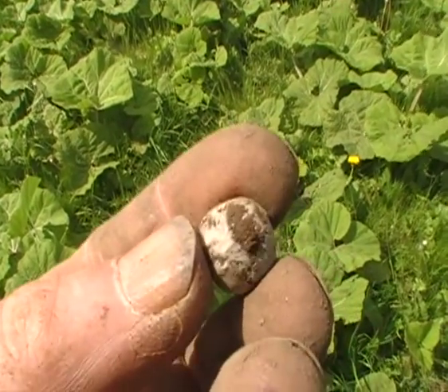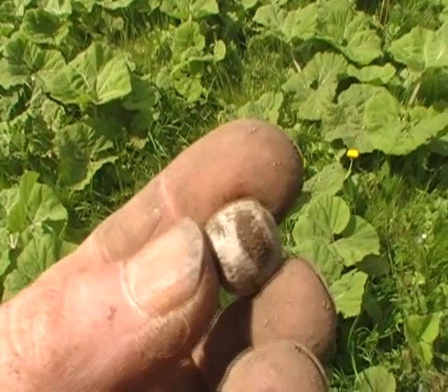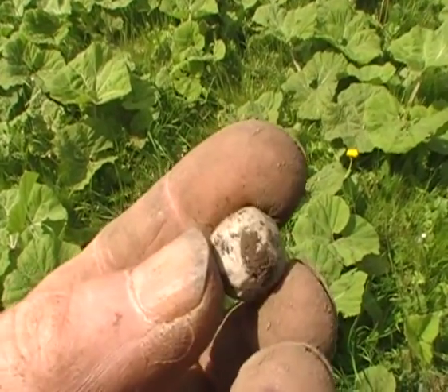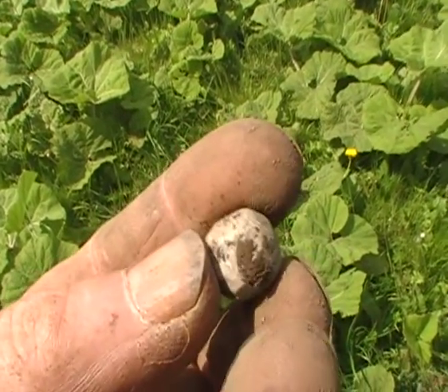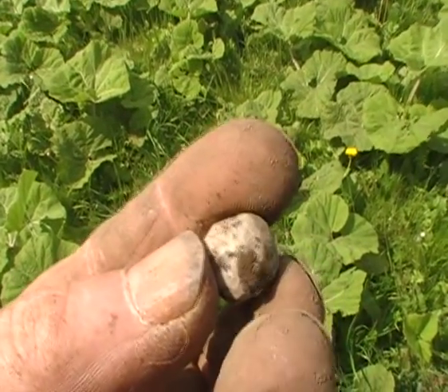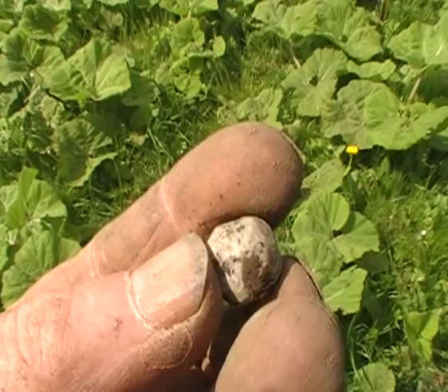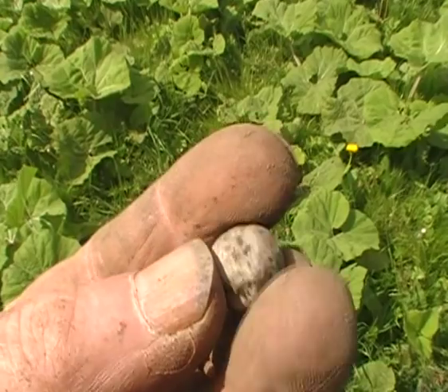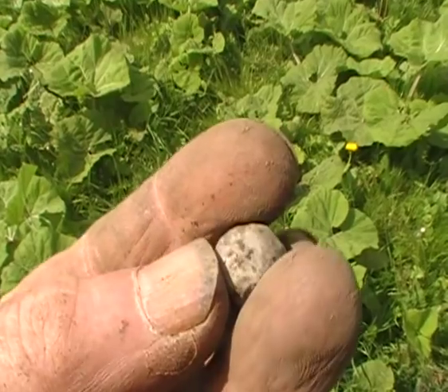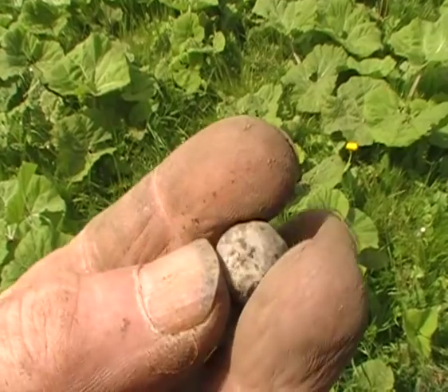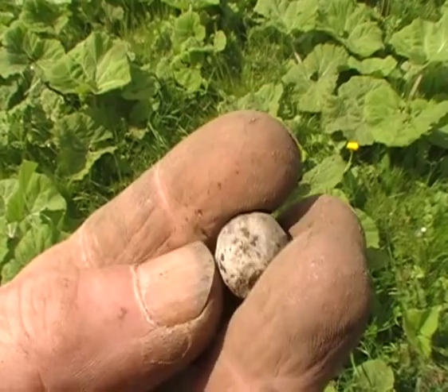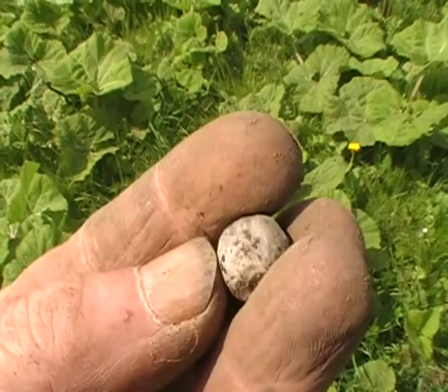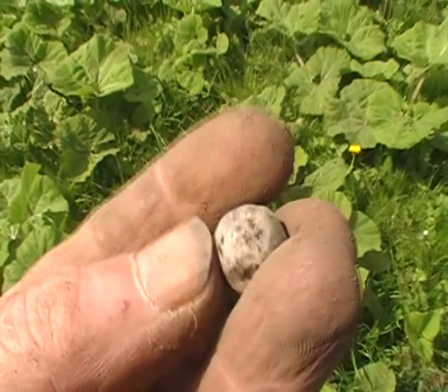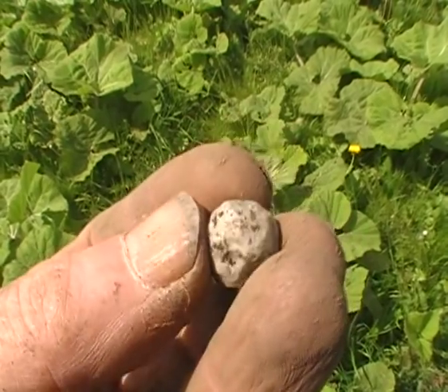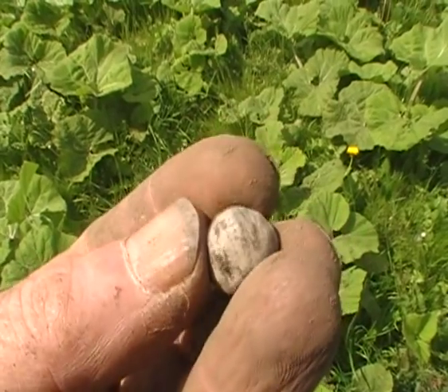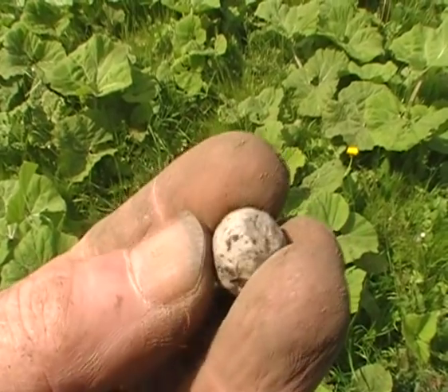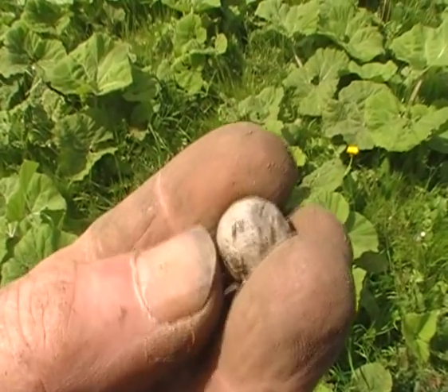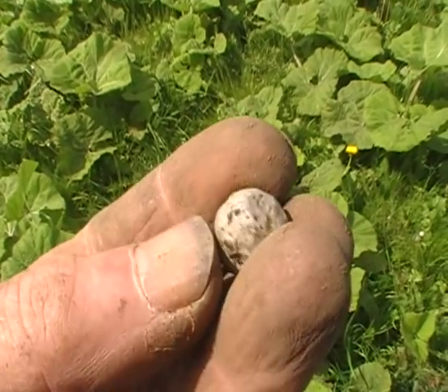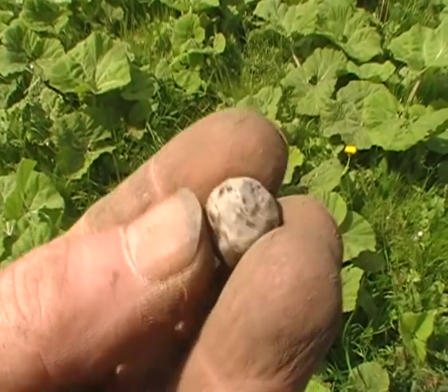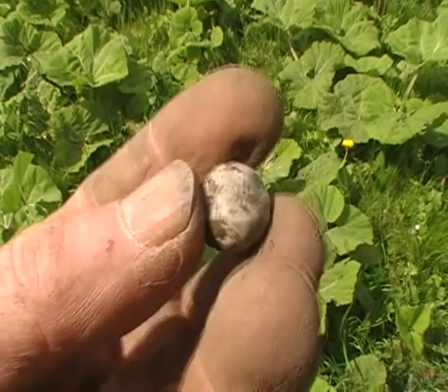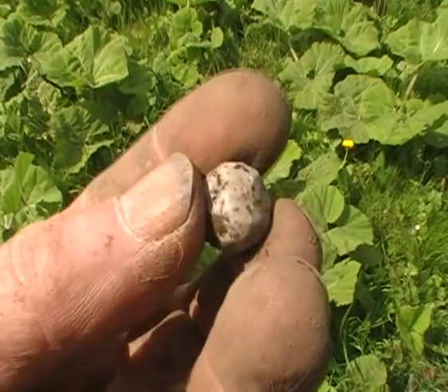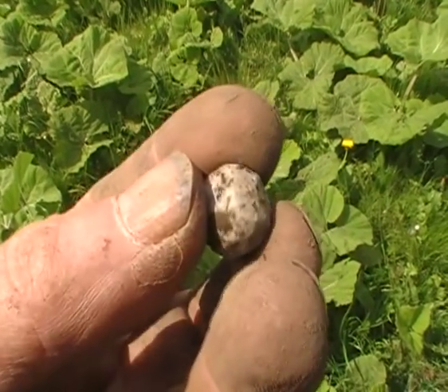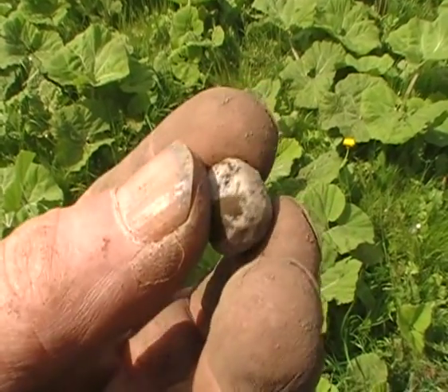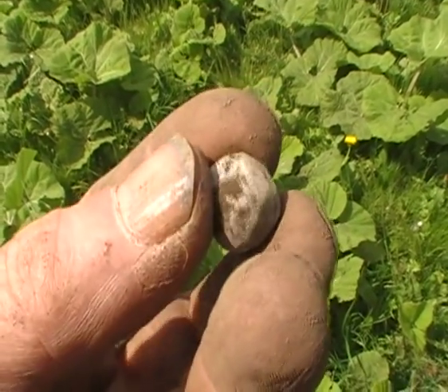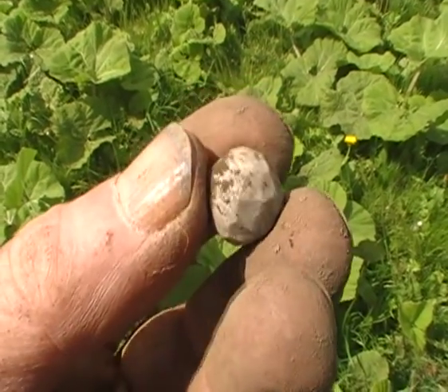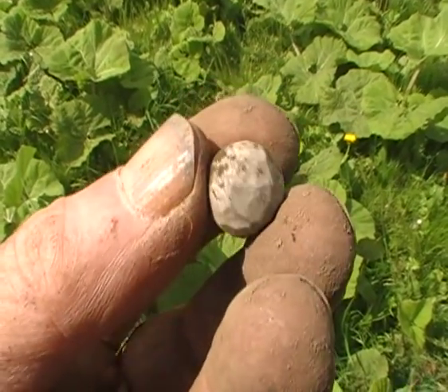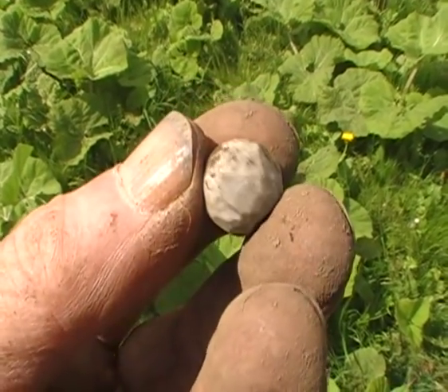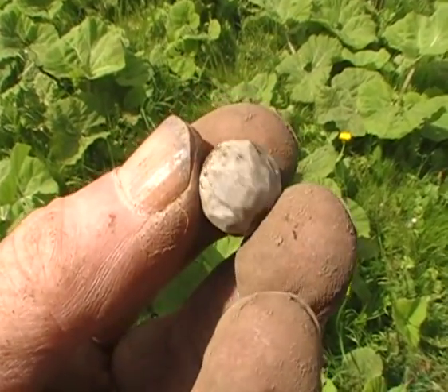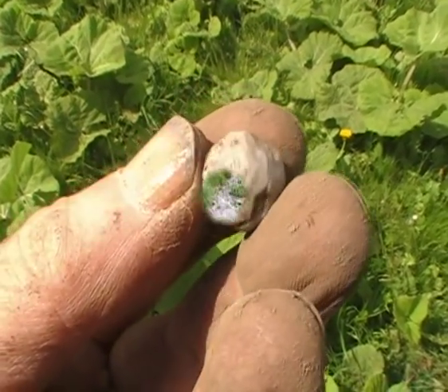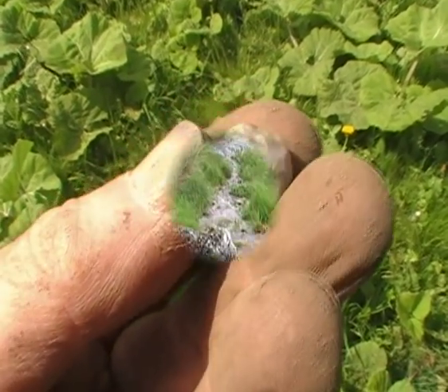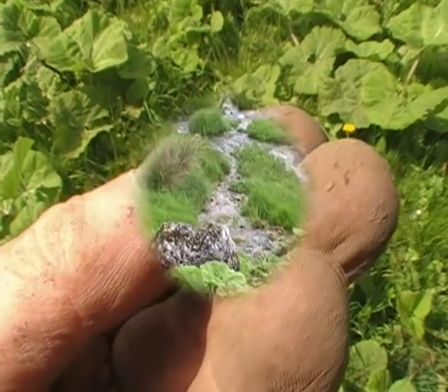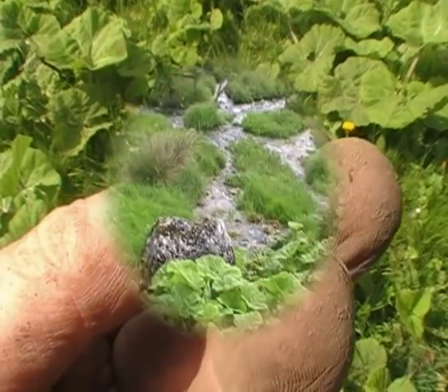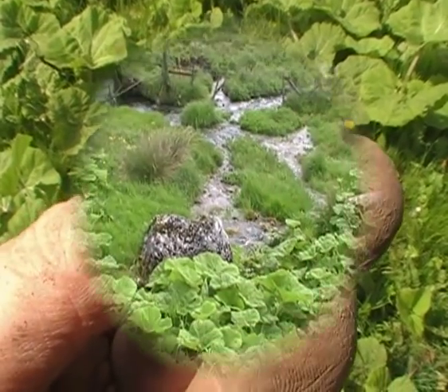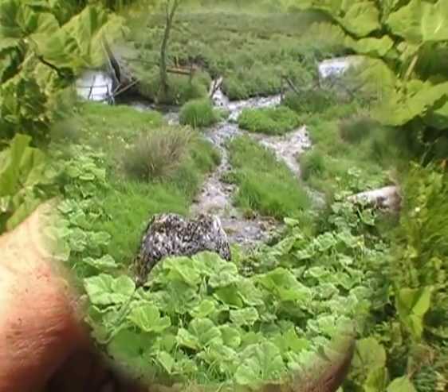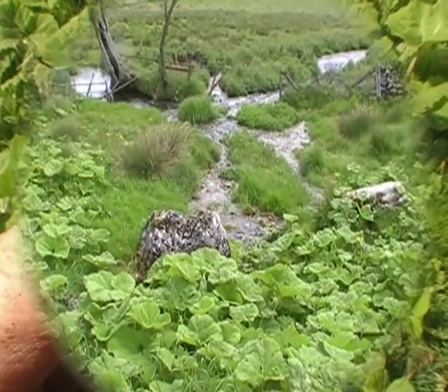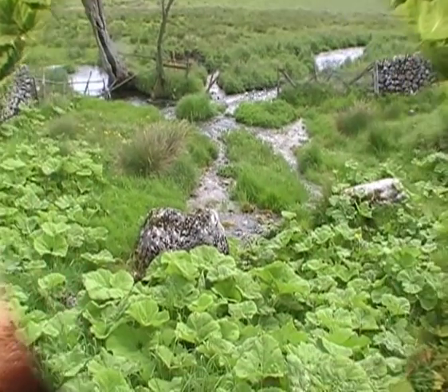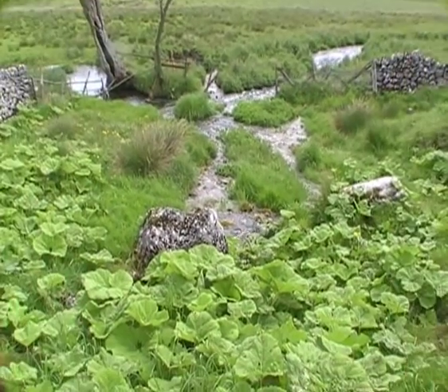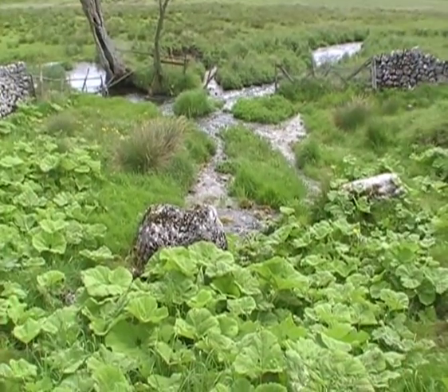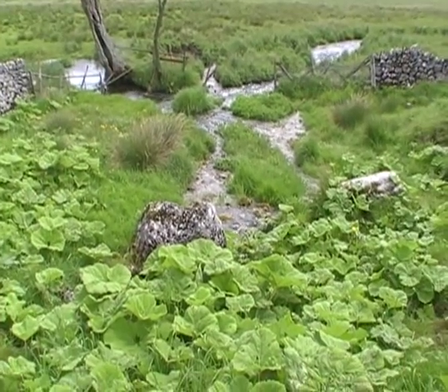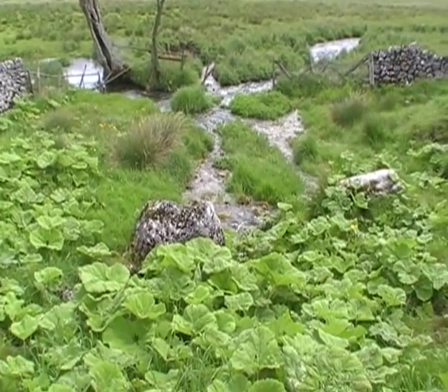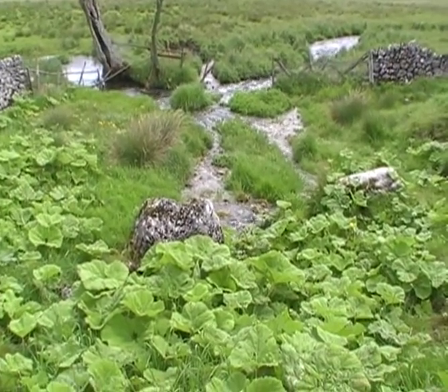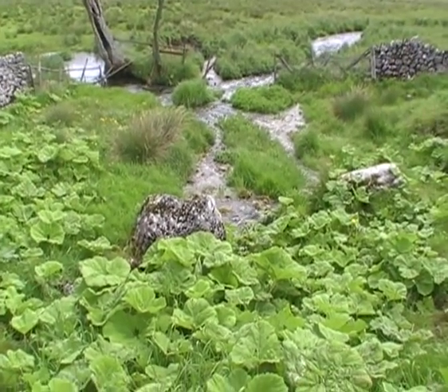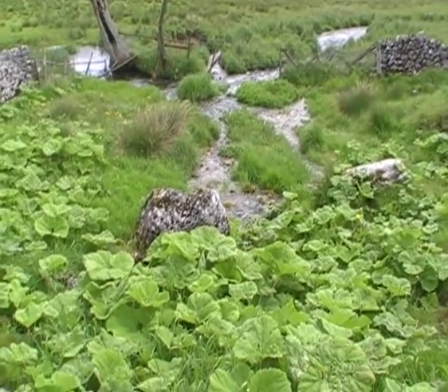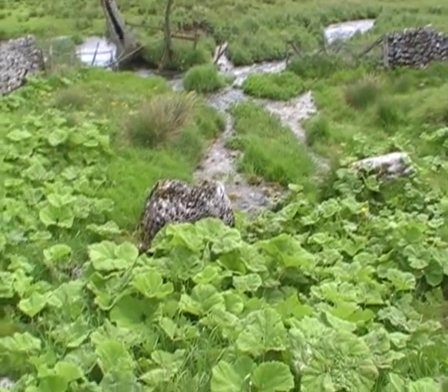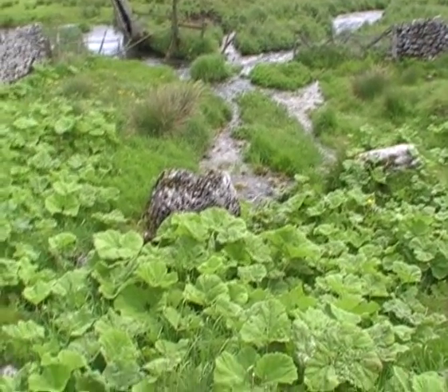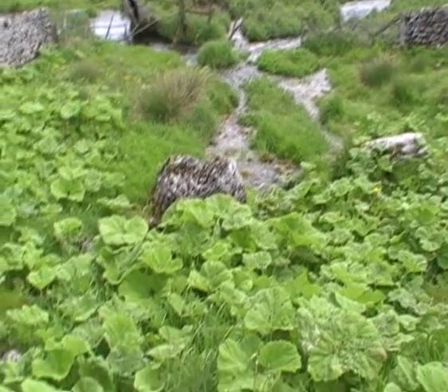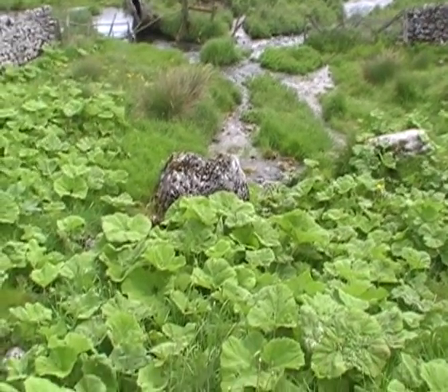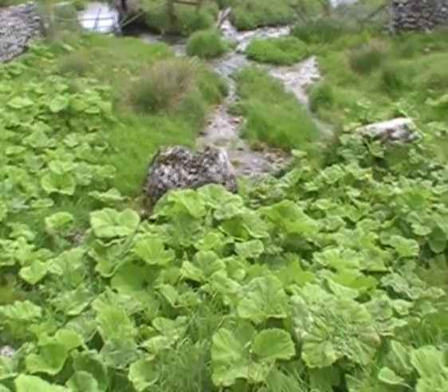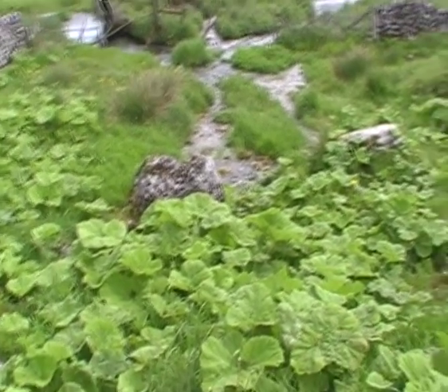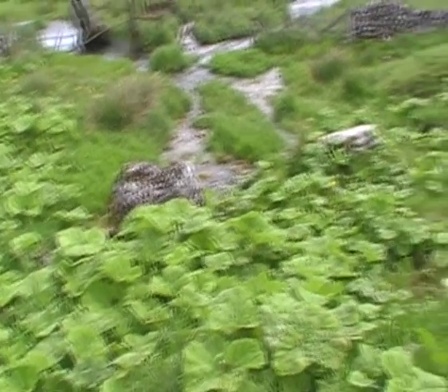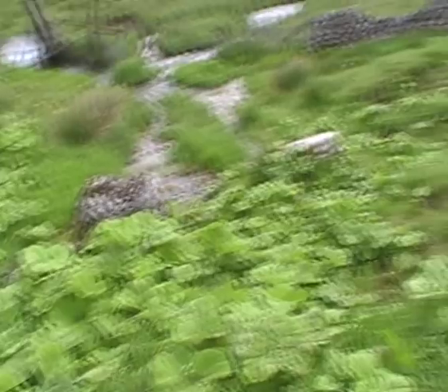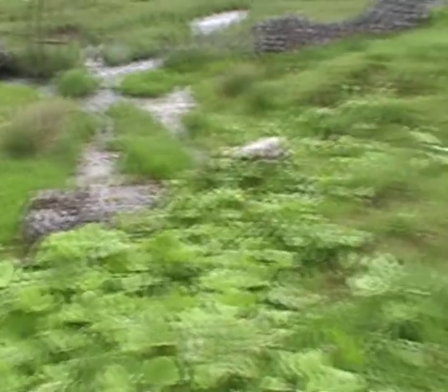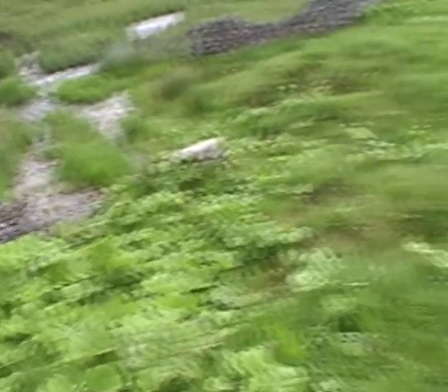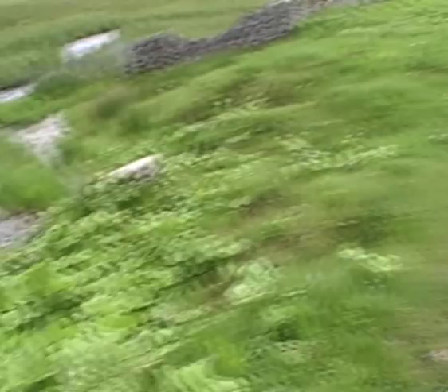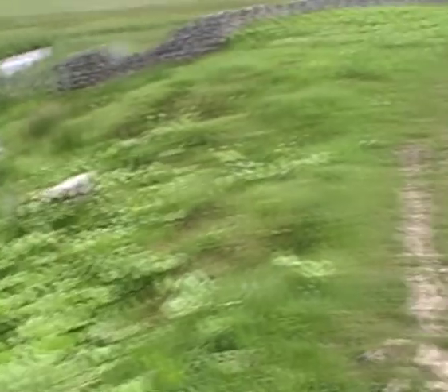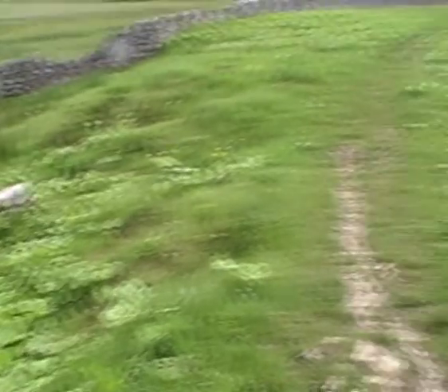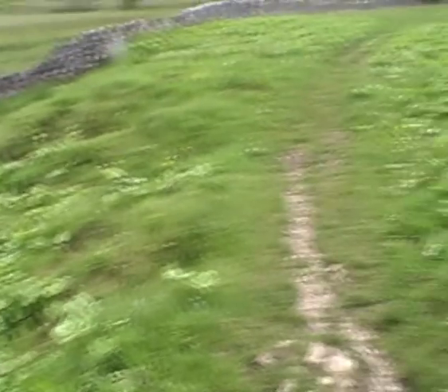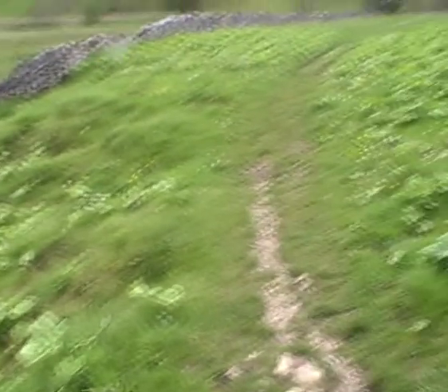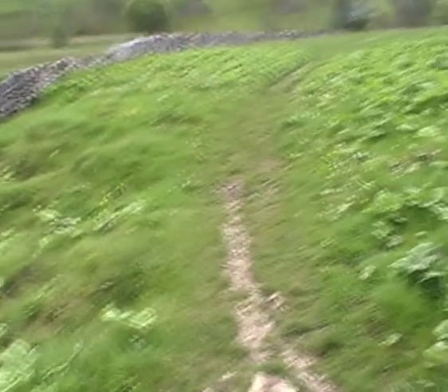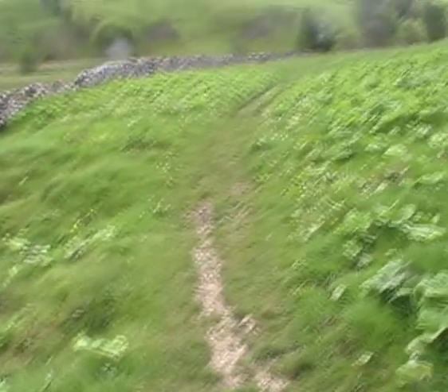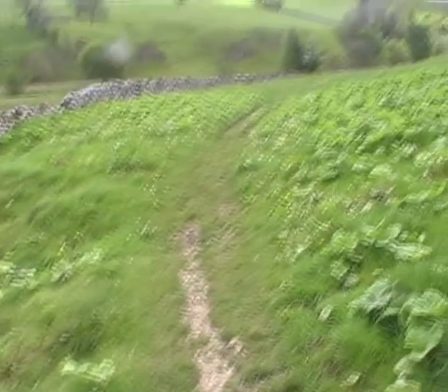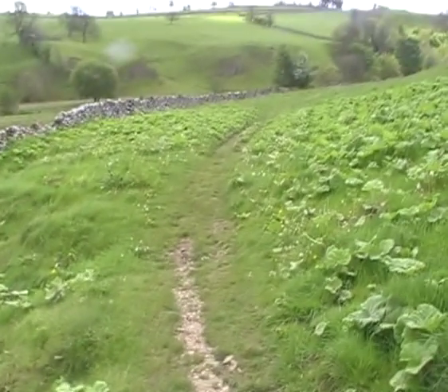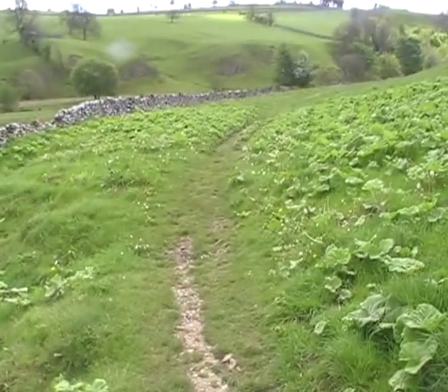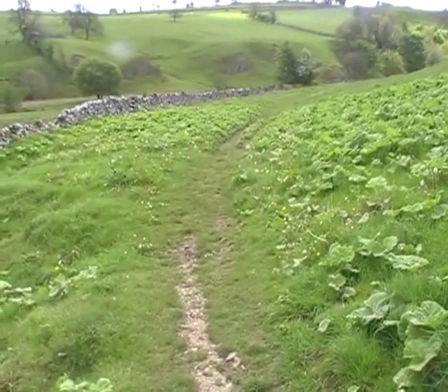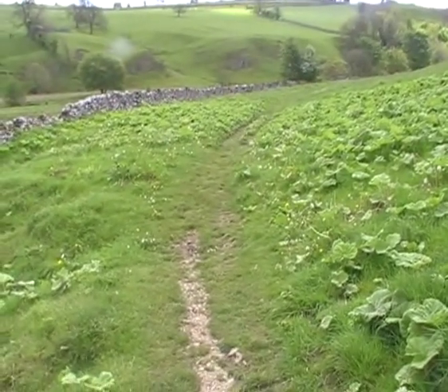A musket ball, within about two feet of that modern penny. Okay, a bit of the scenery - this is the footpath to Mallon.